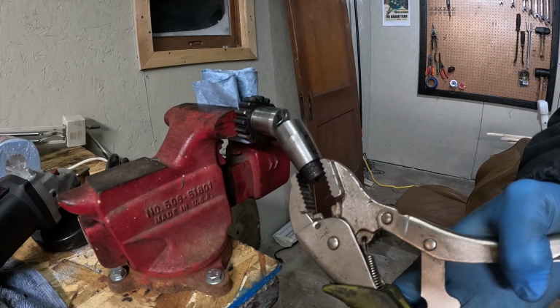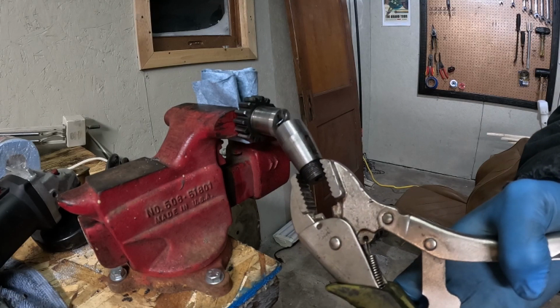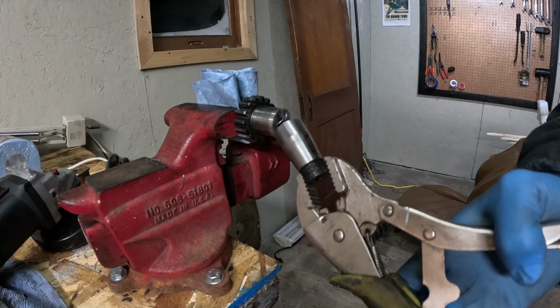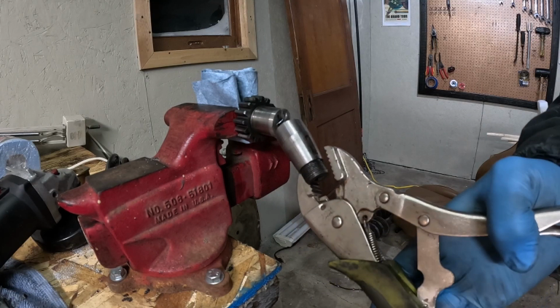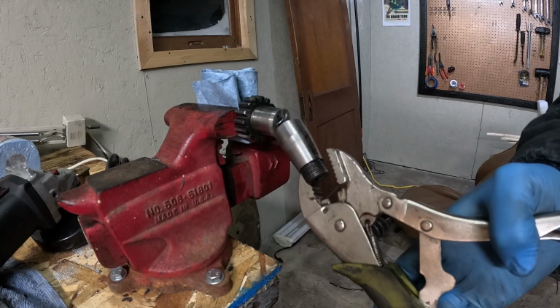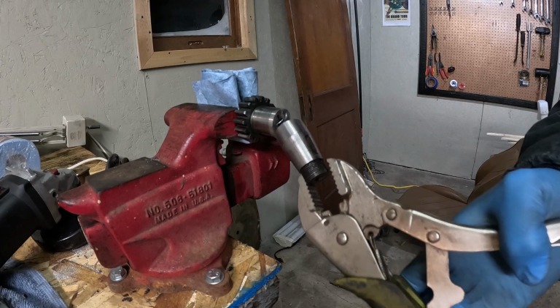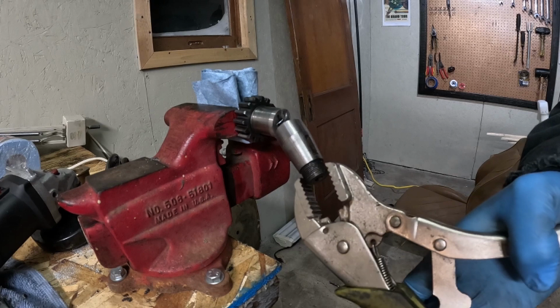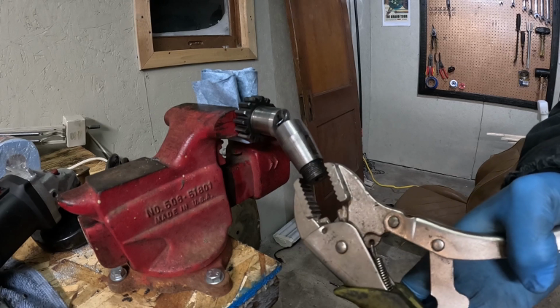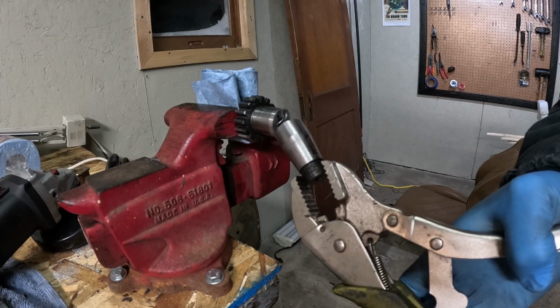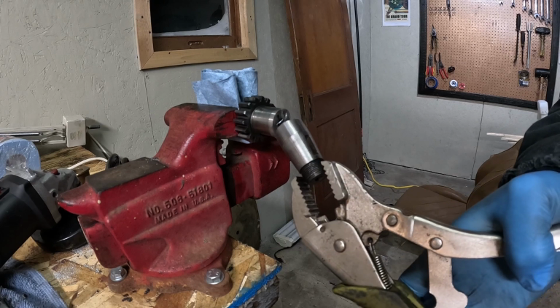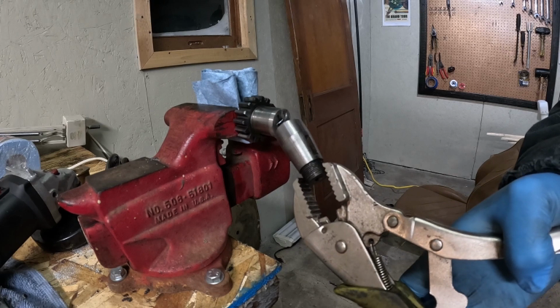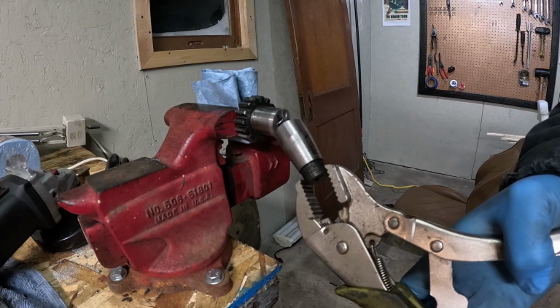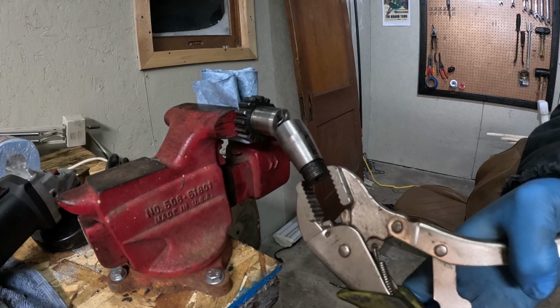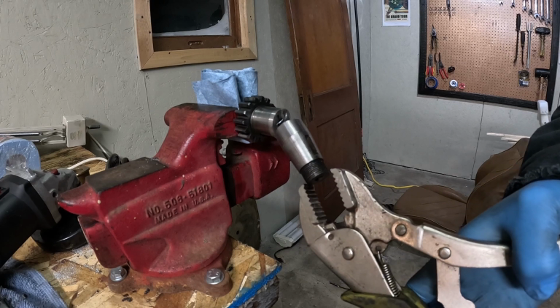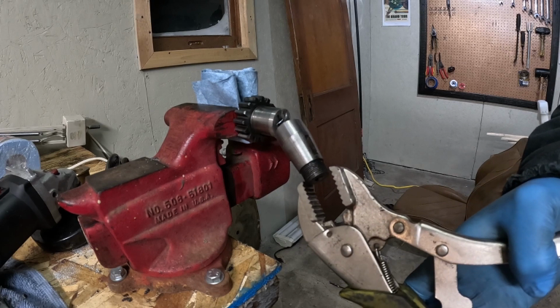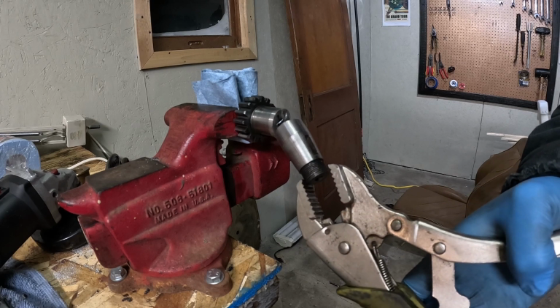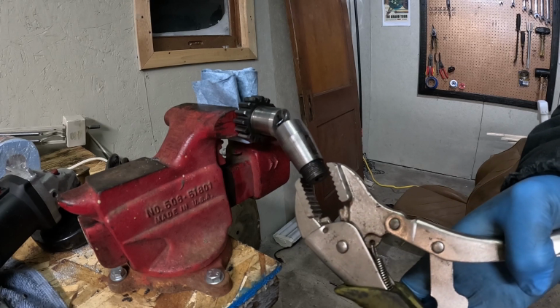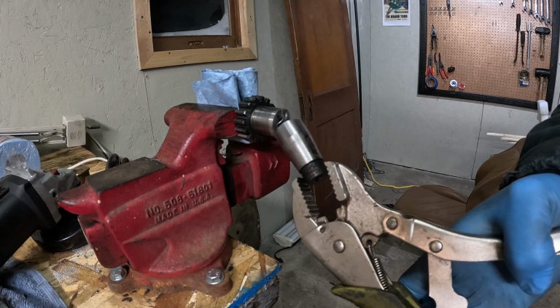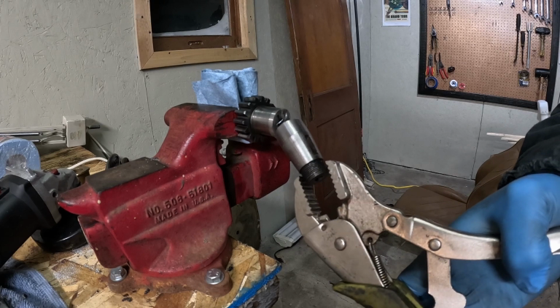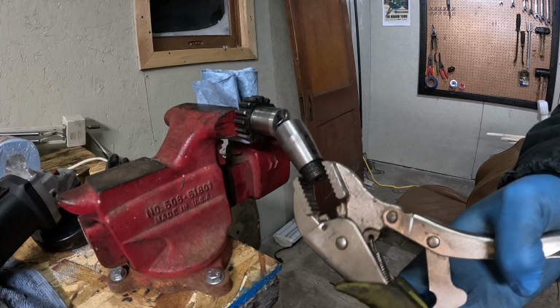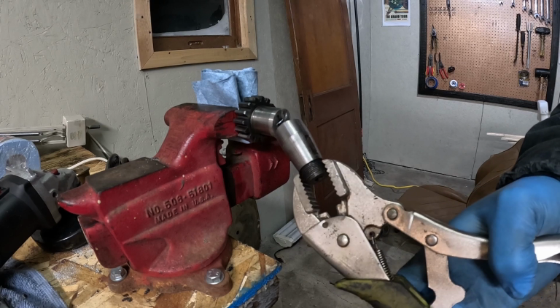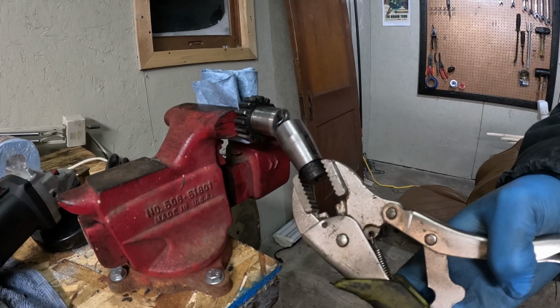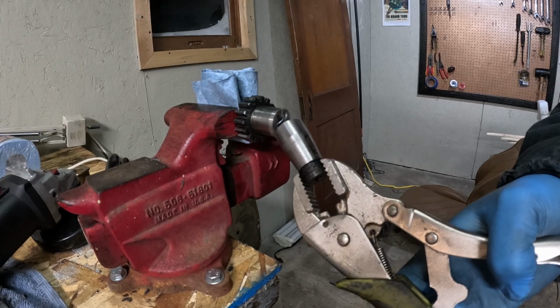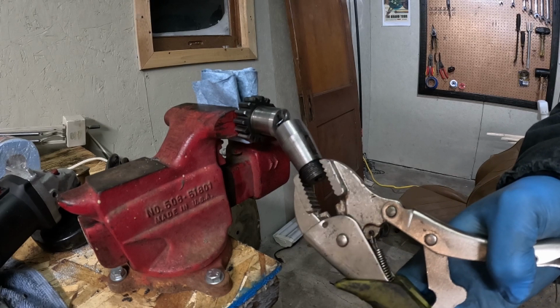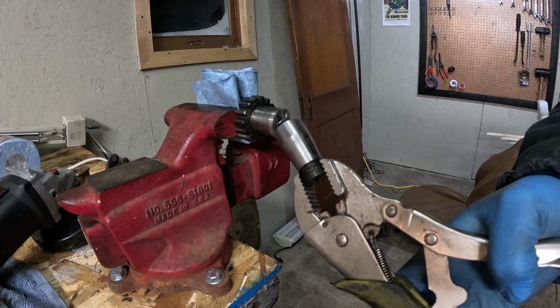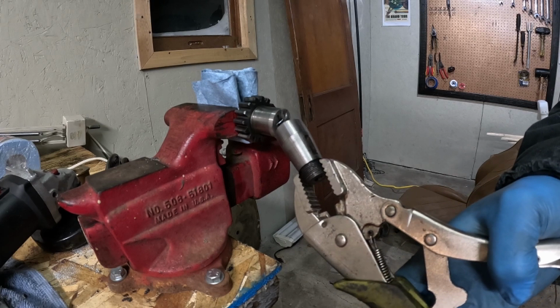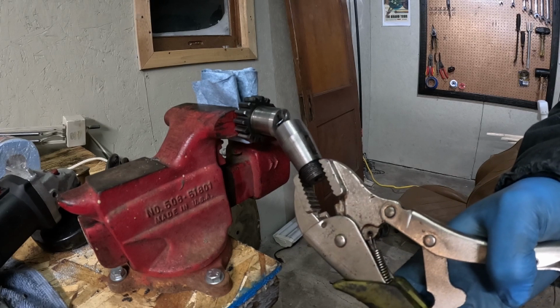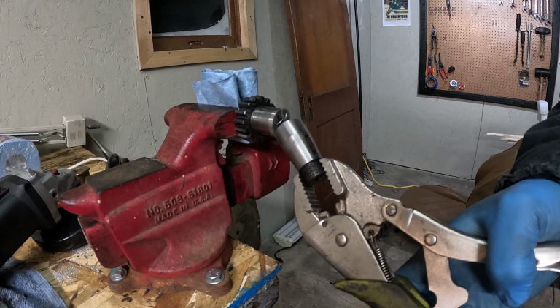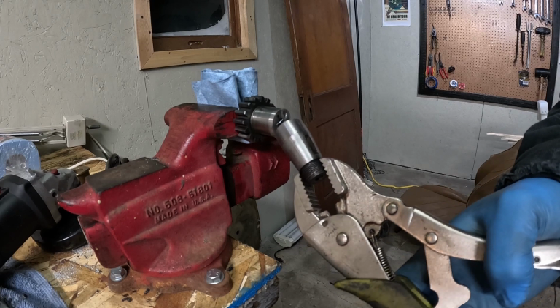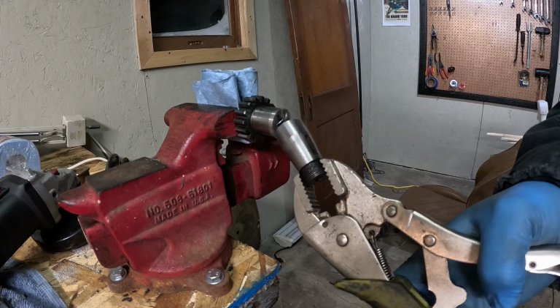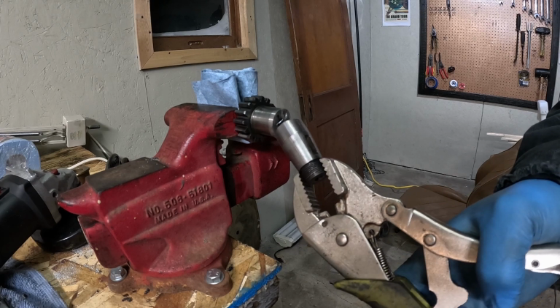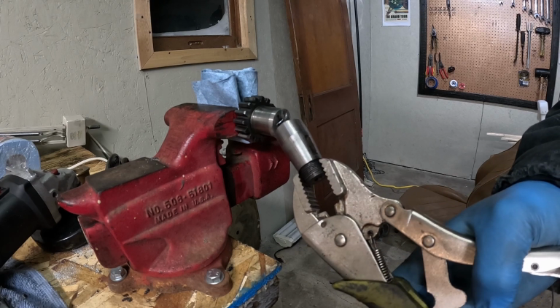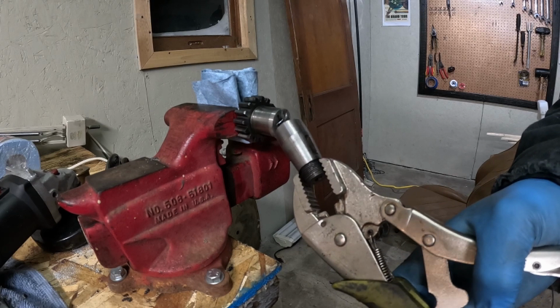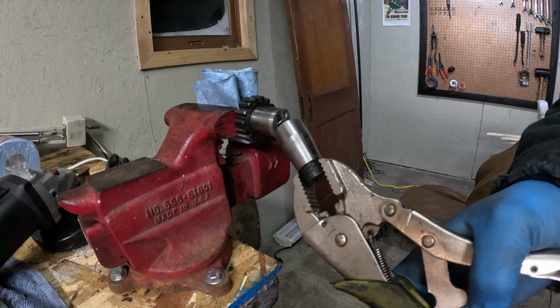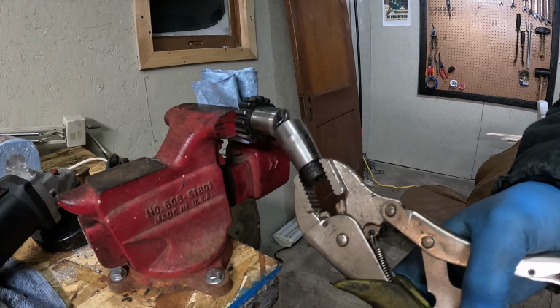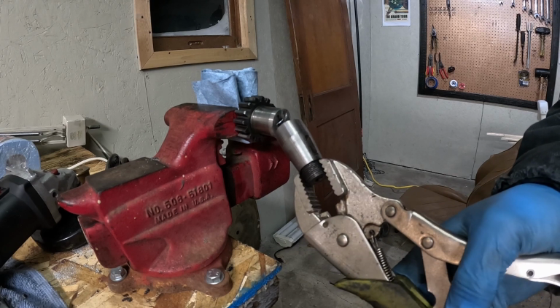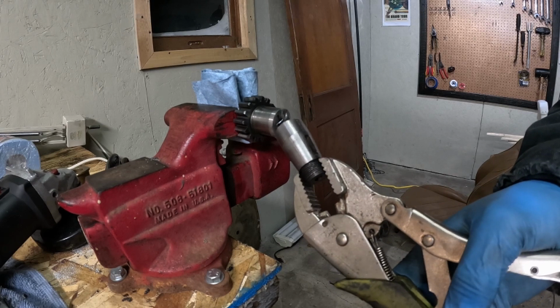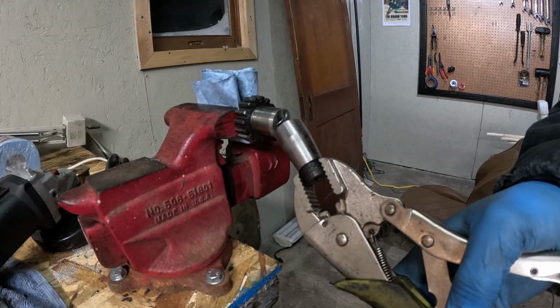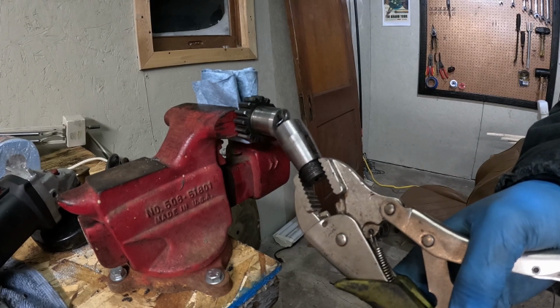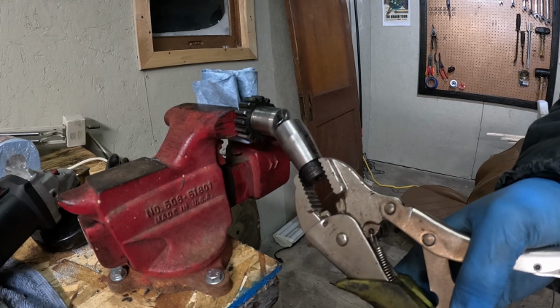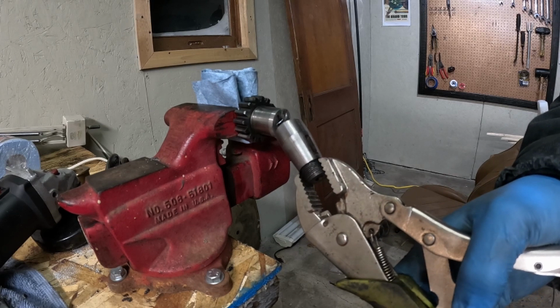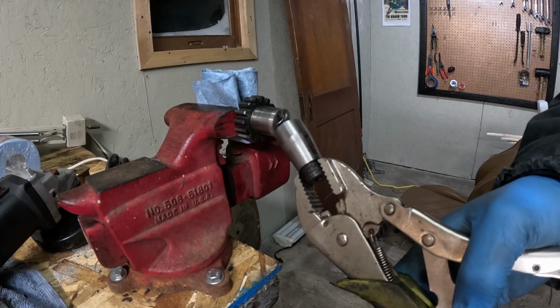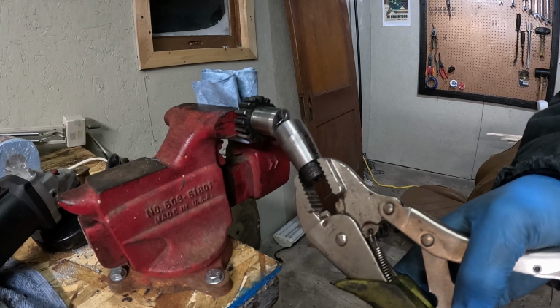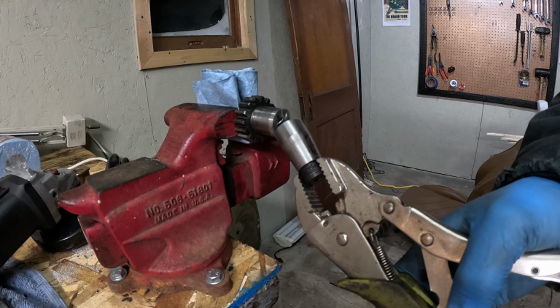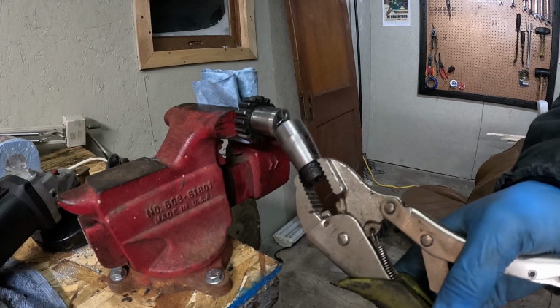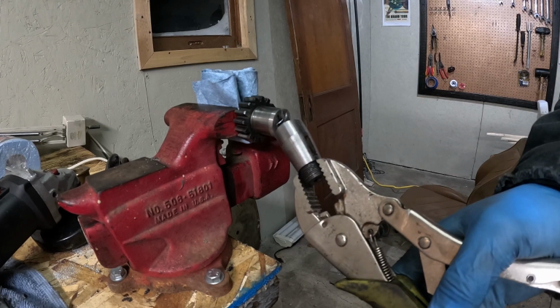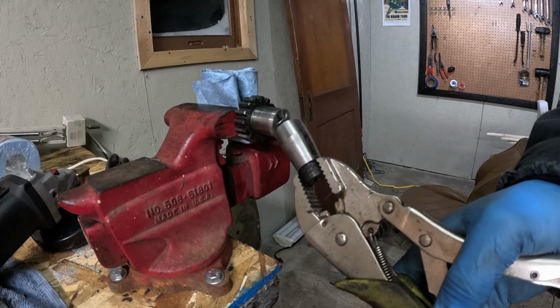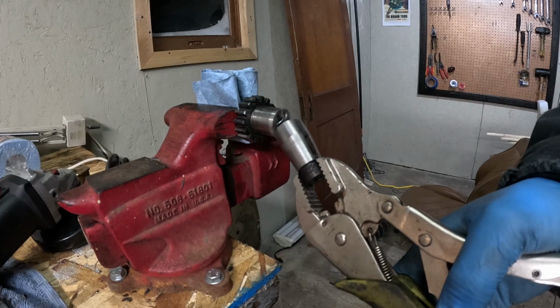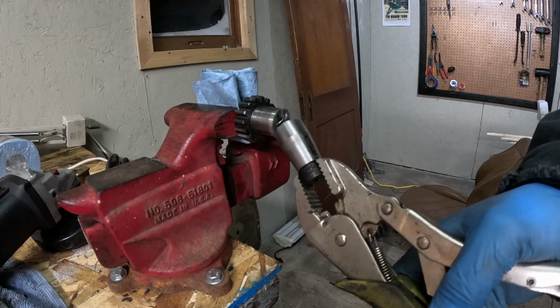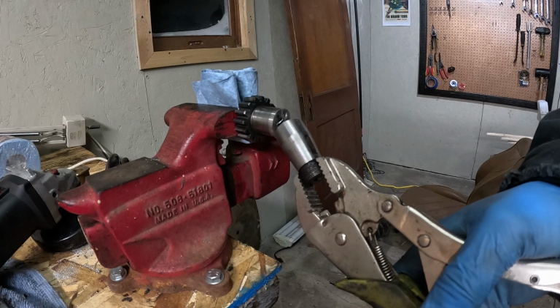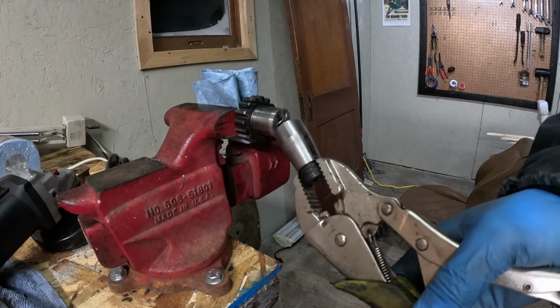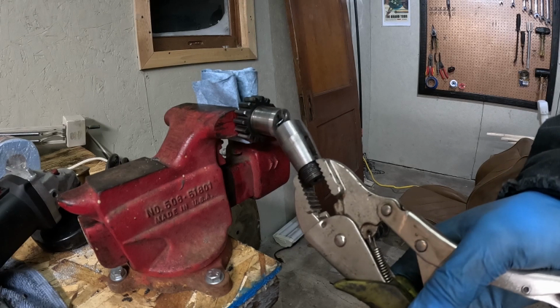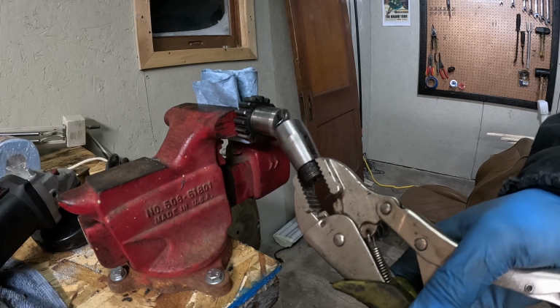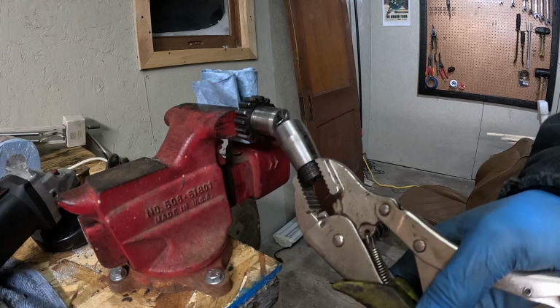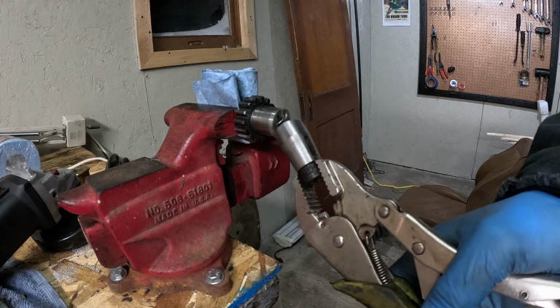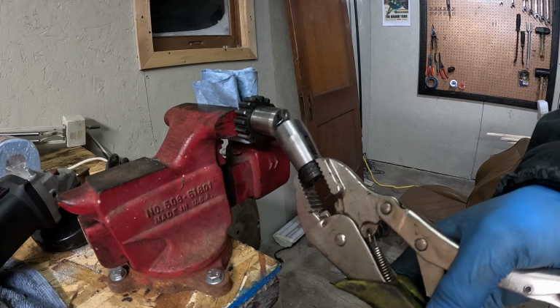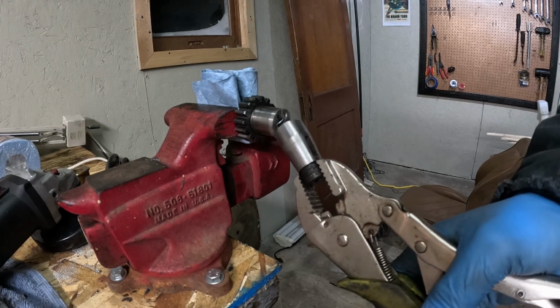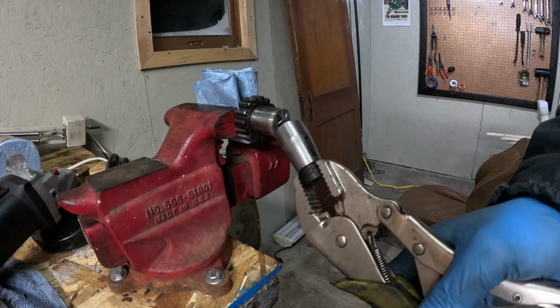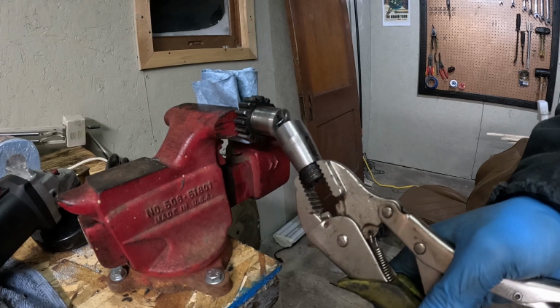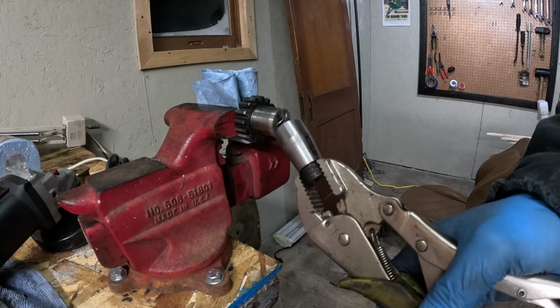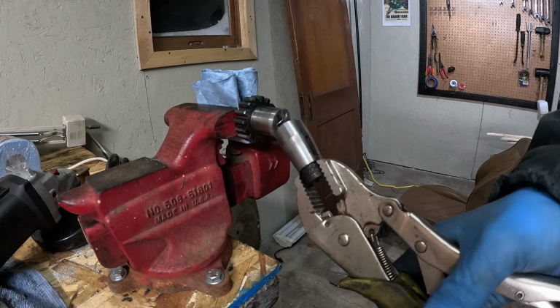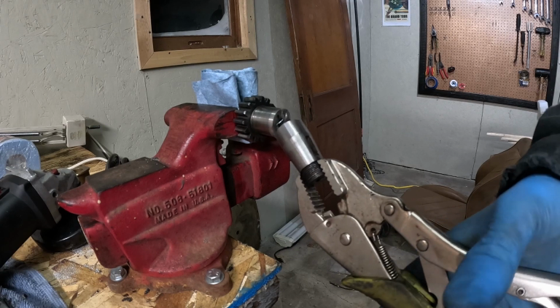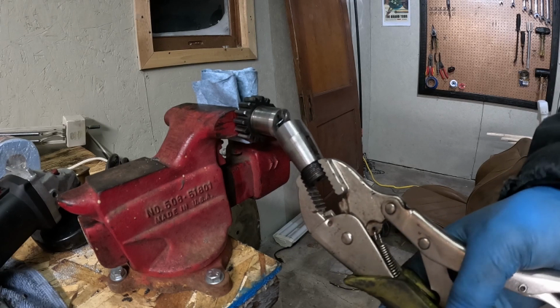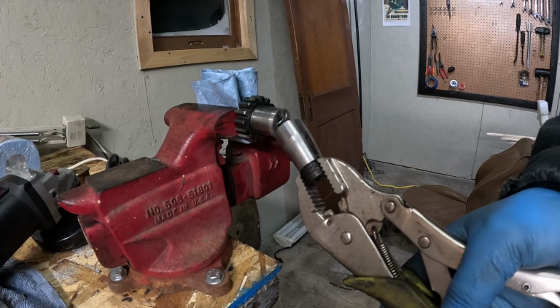I apologize to all of the gravely lovers out there. This input gear is not coming back.